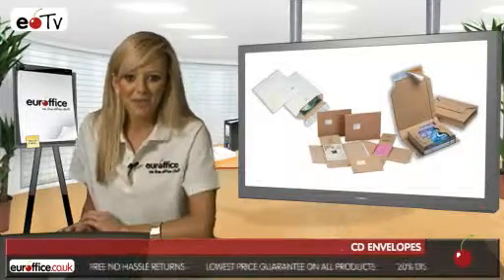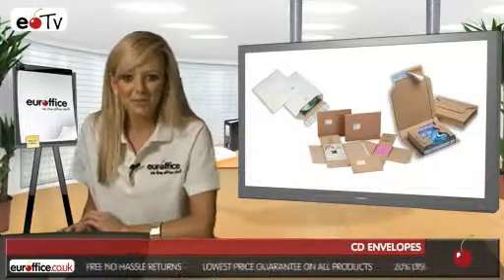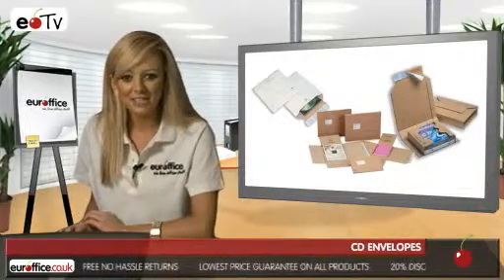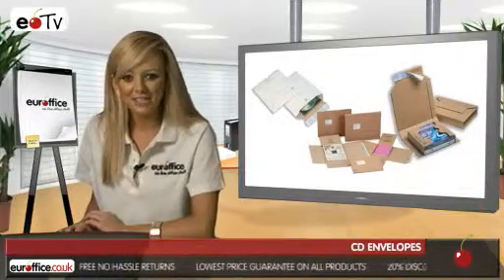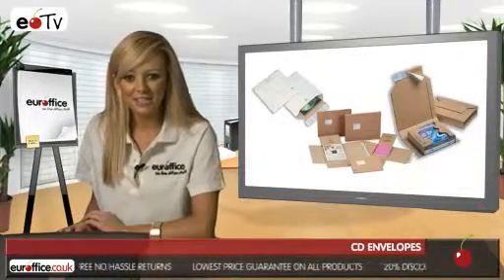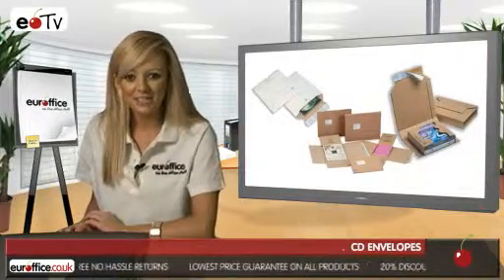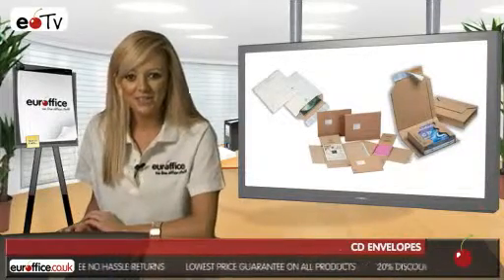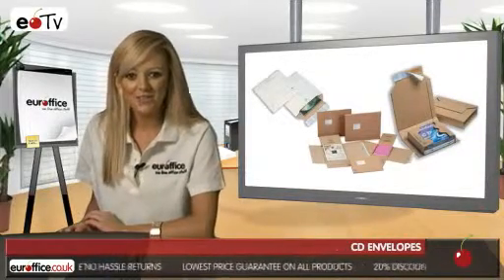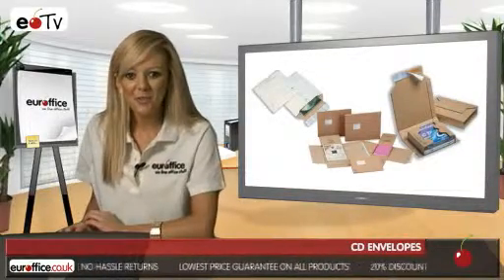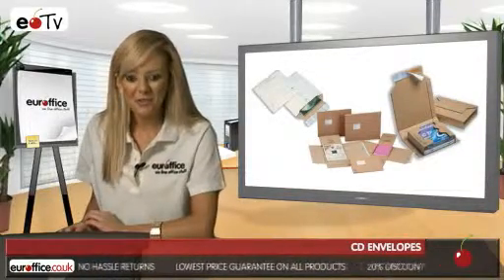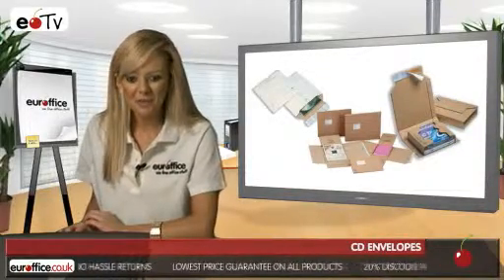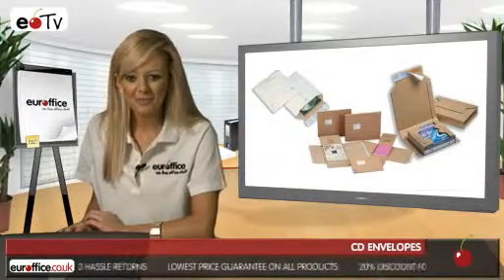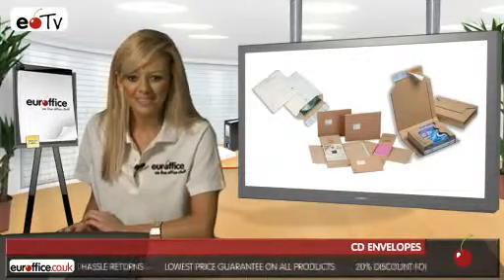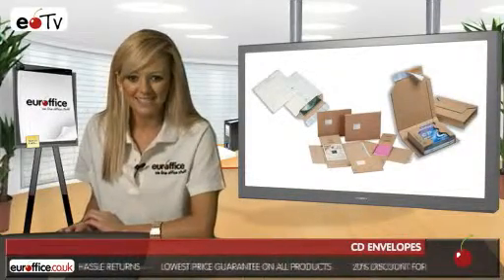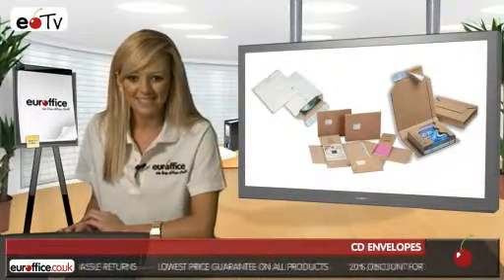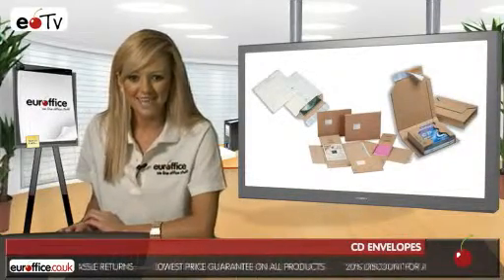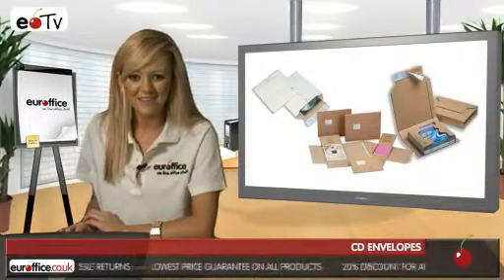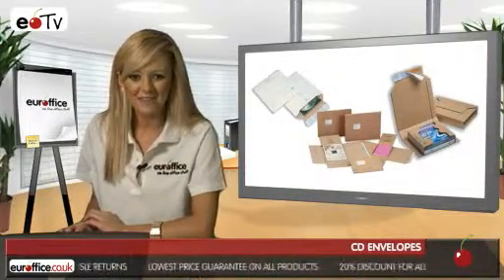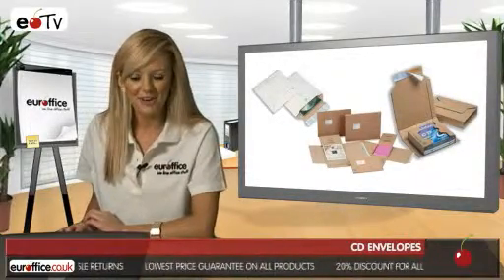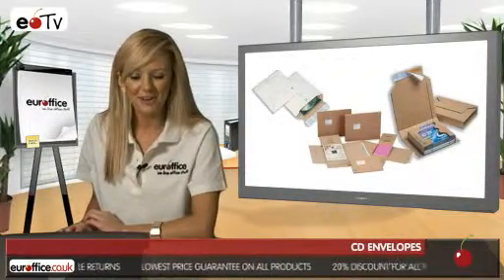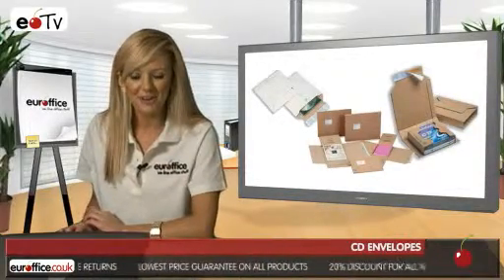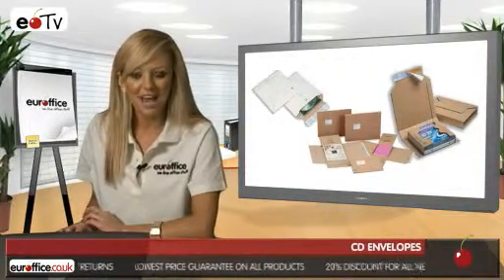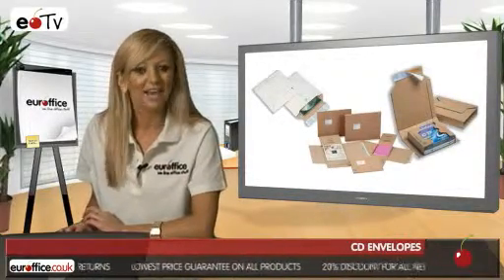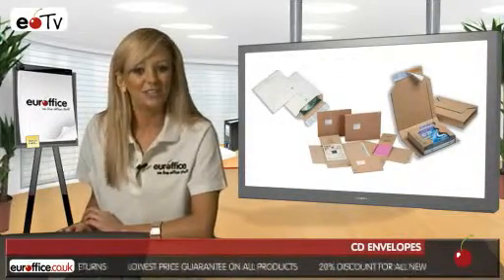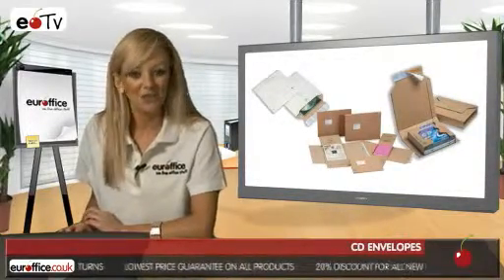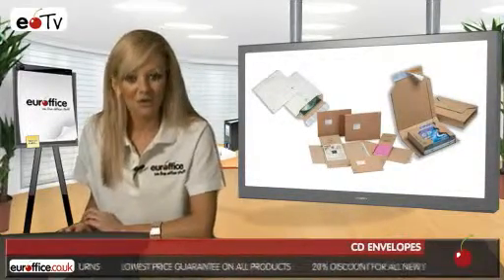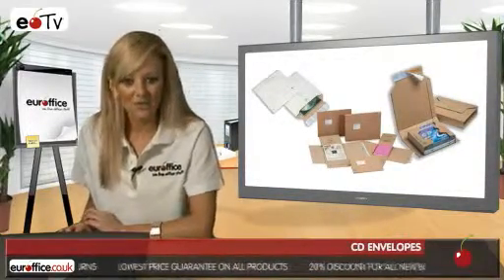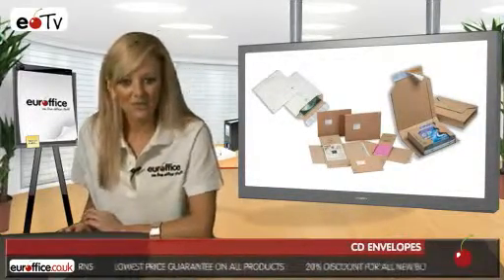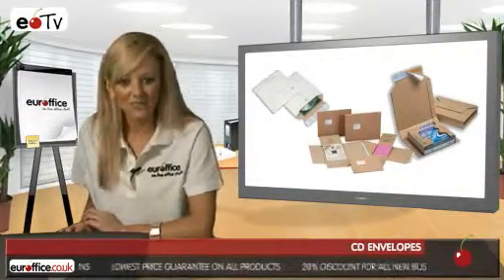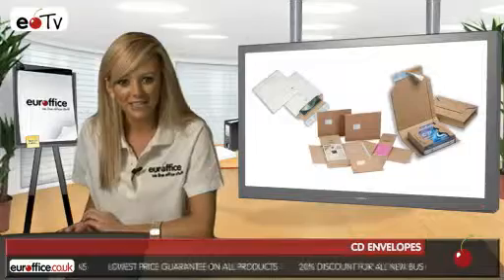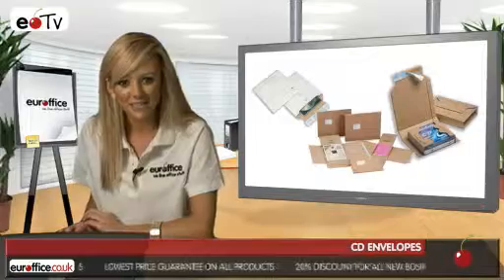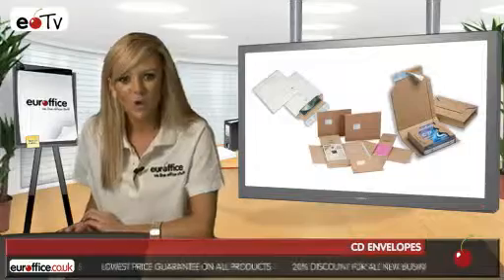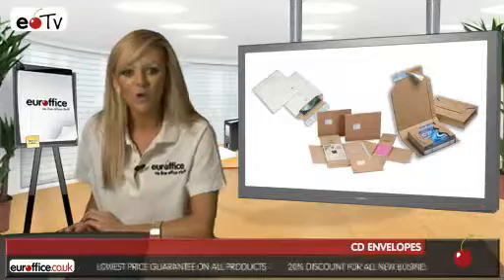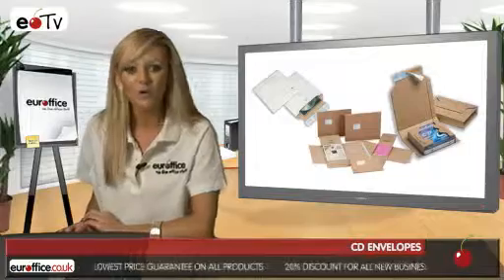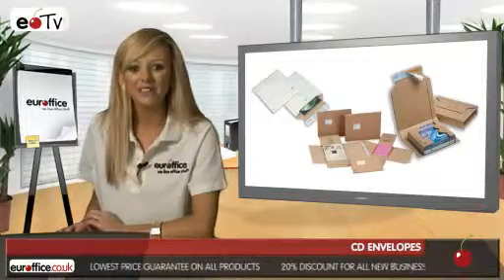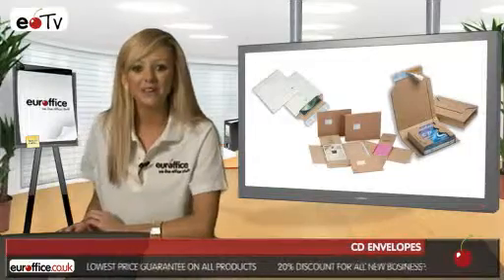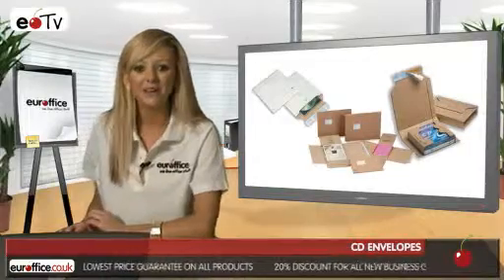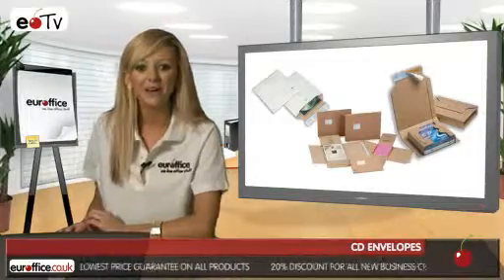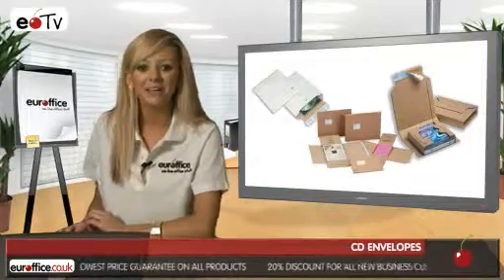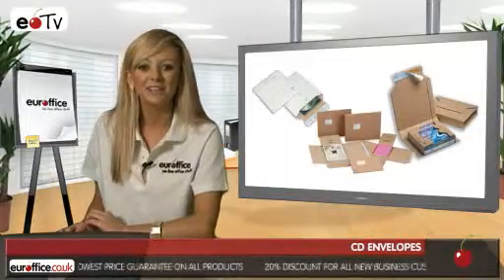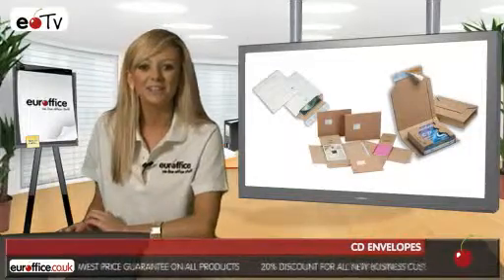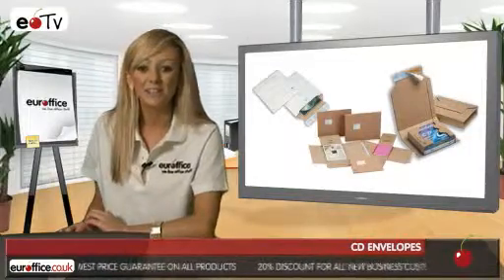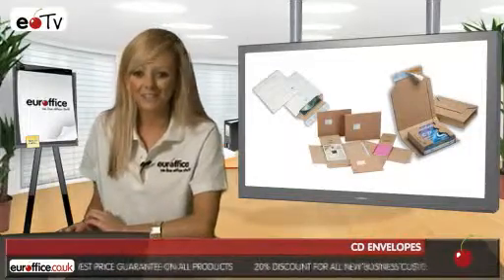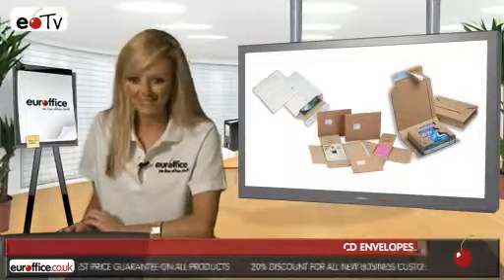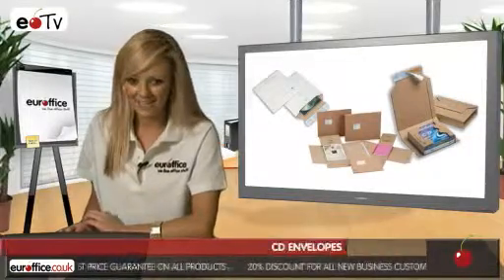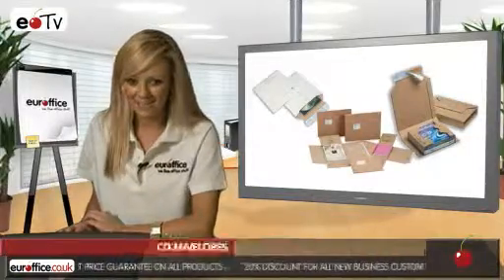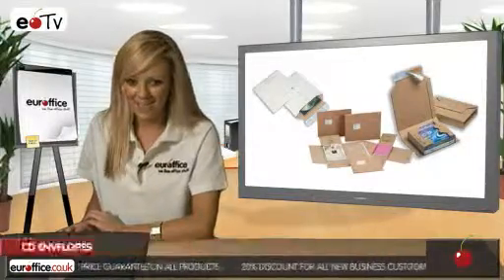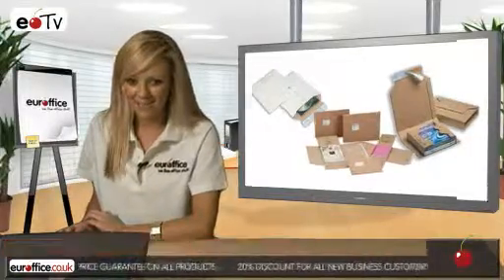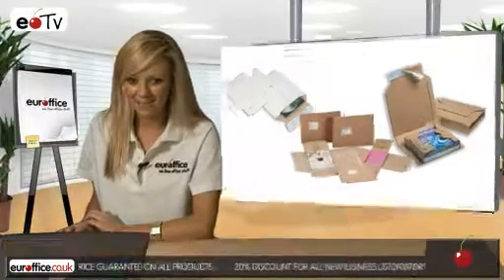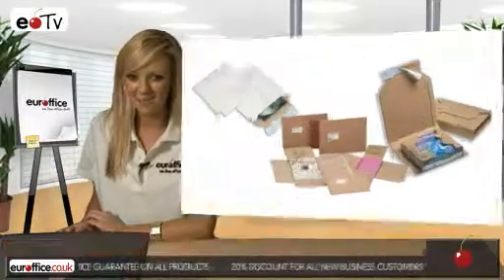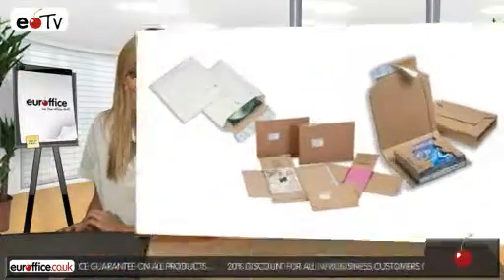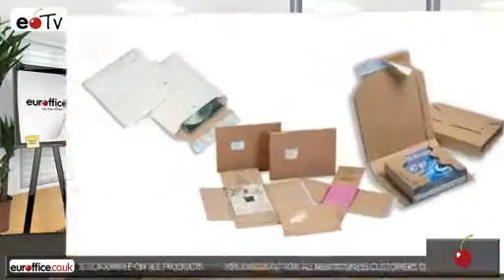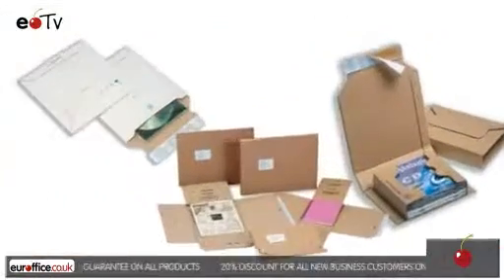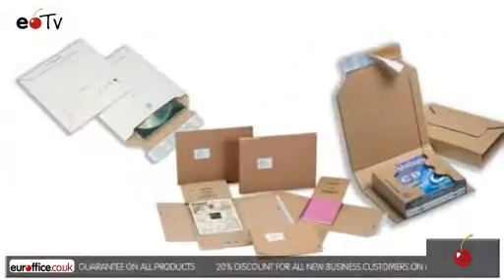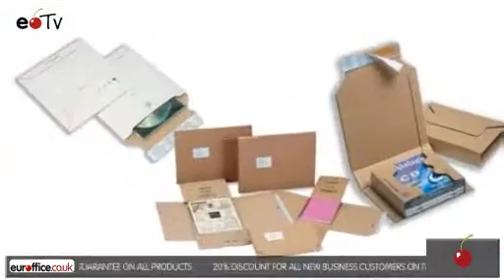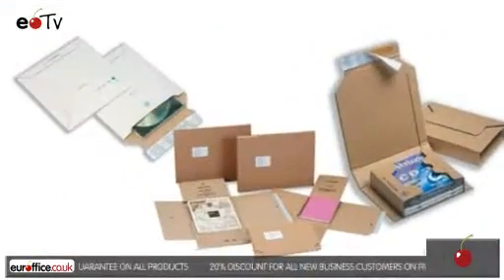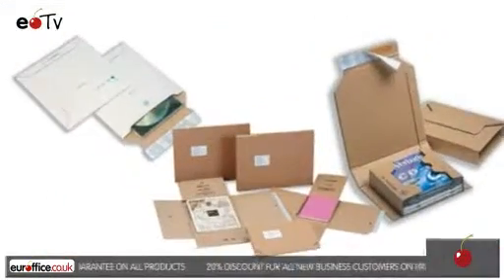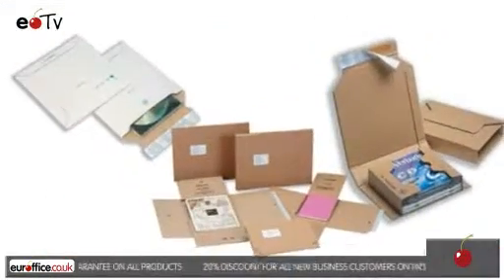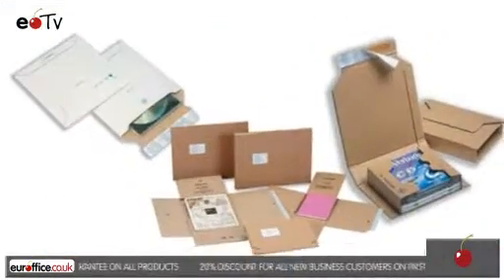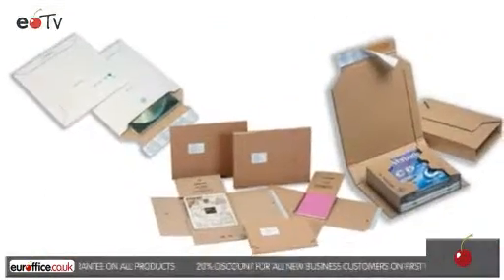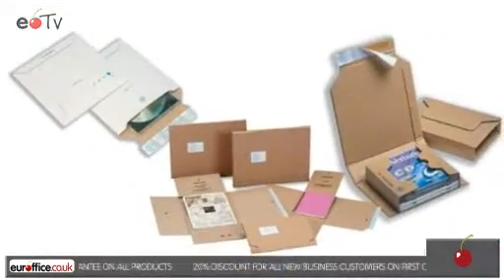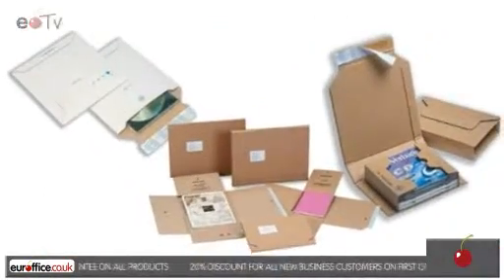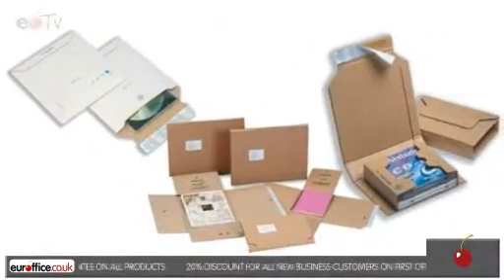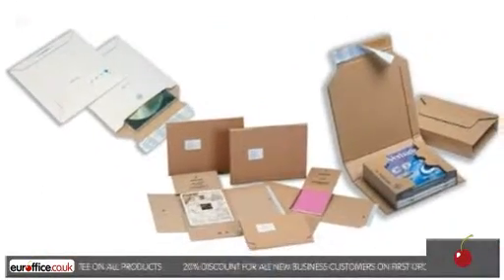When choosing your perfect CD envelopes at EuroOffice, you always know you're getting the best deal because we won't be beaten on price.